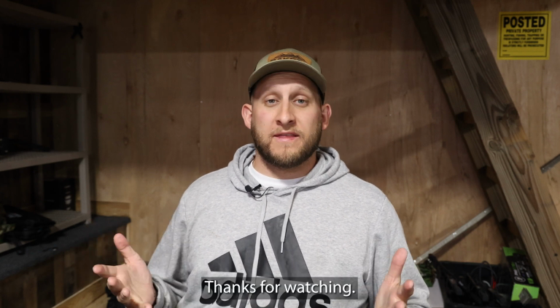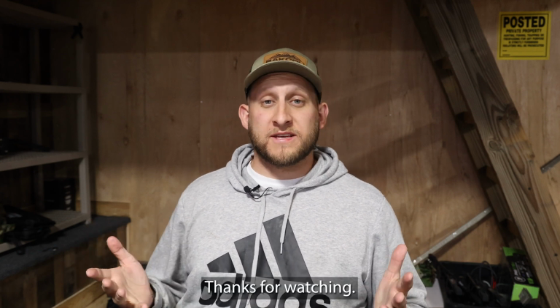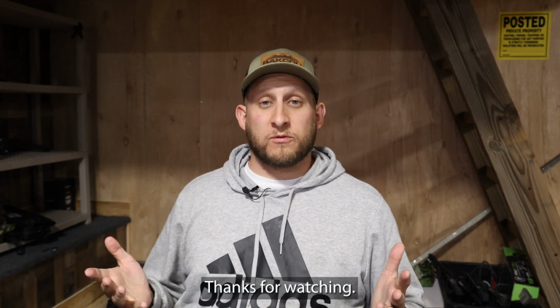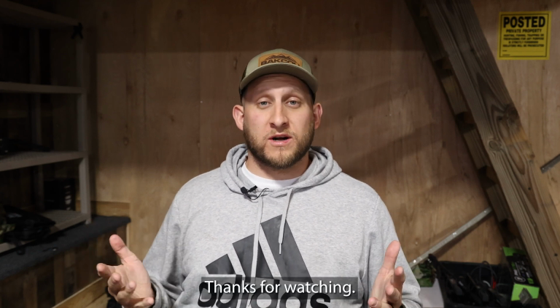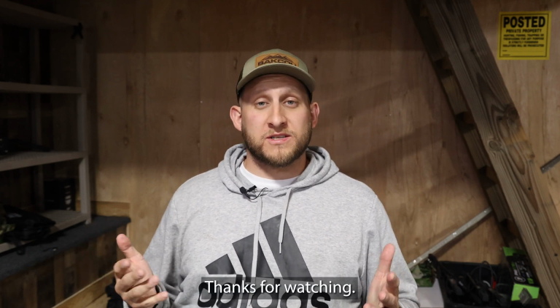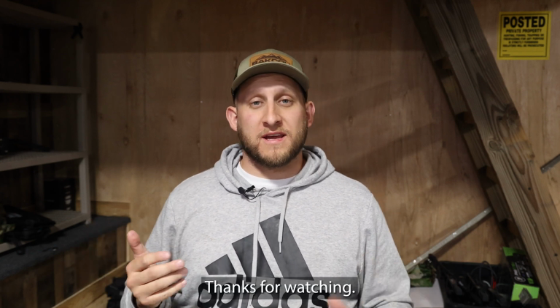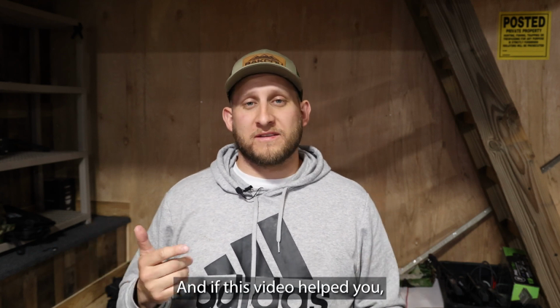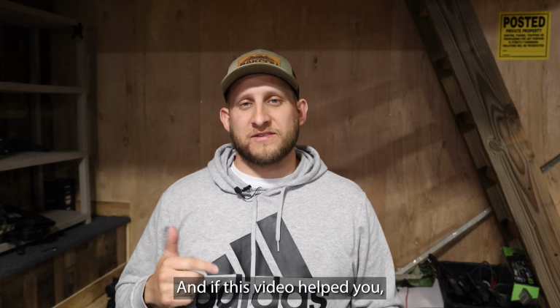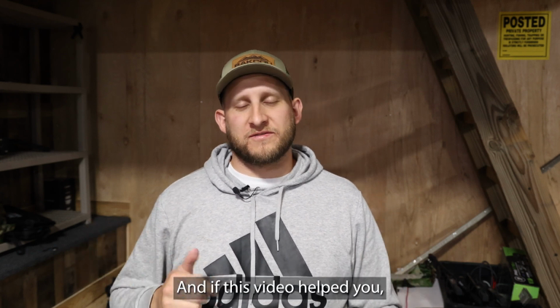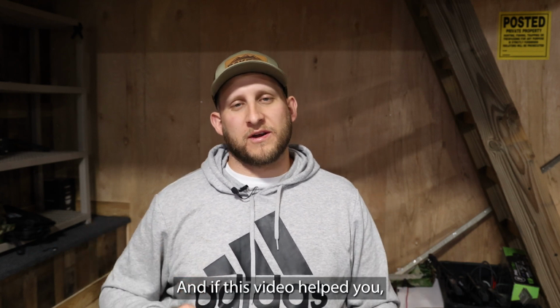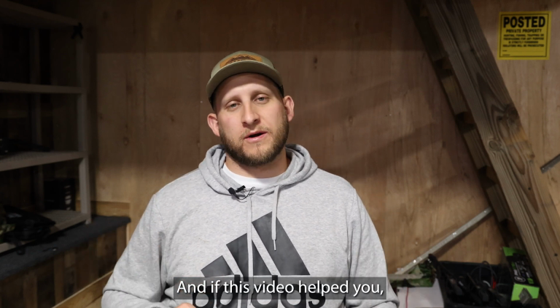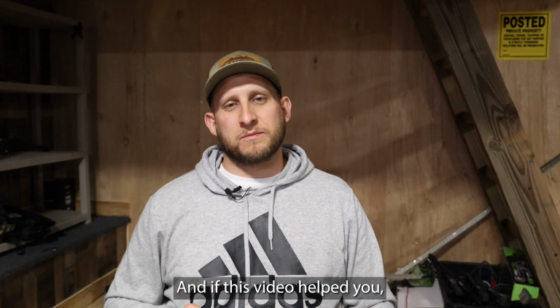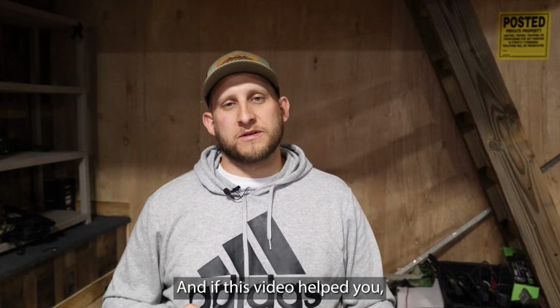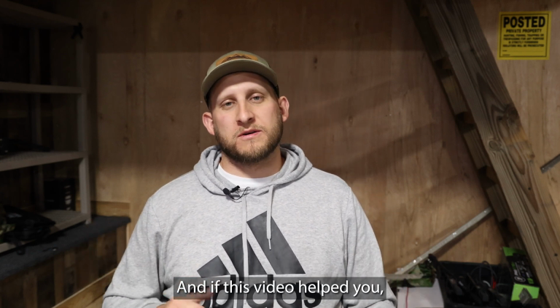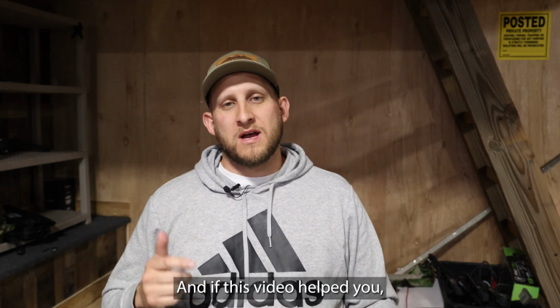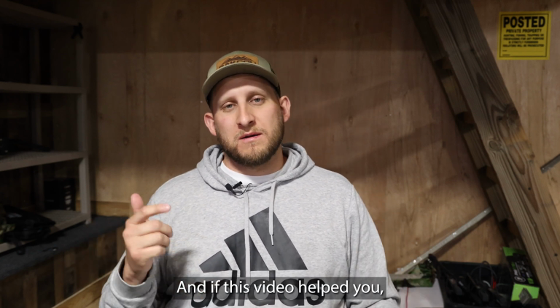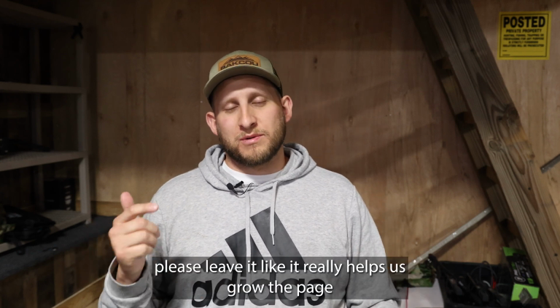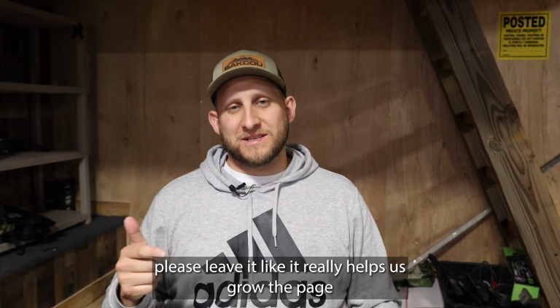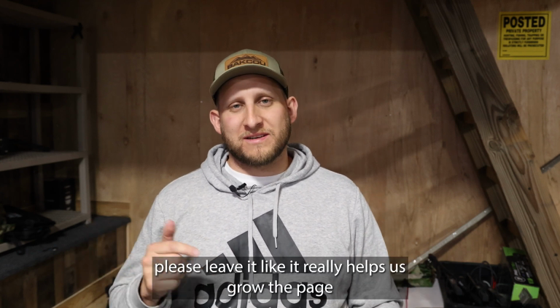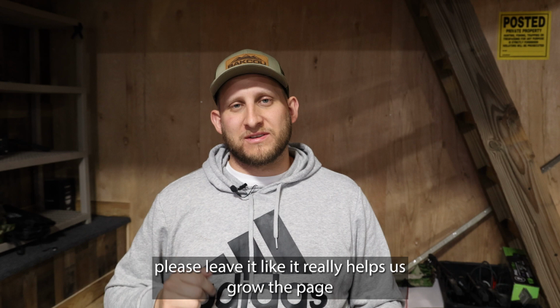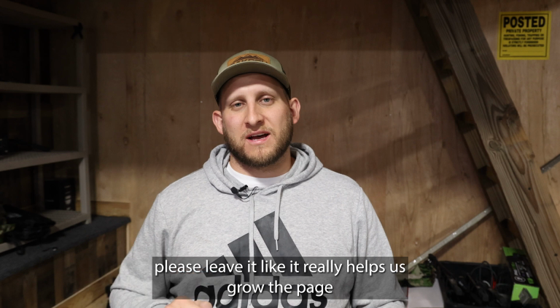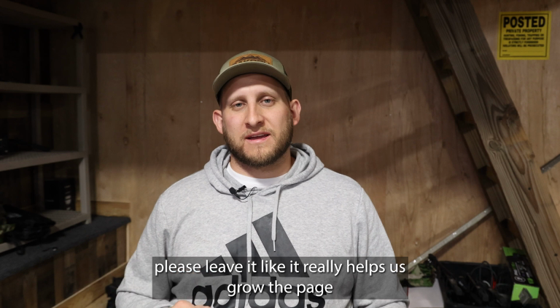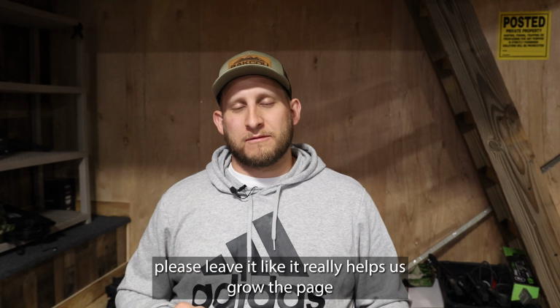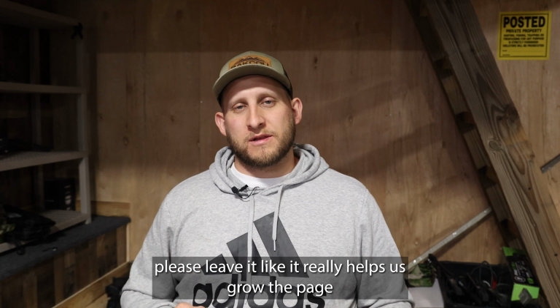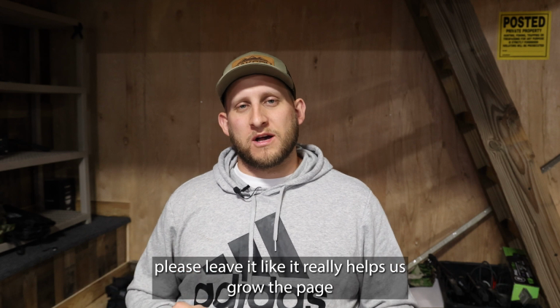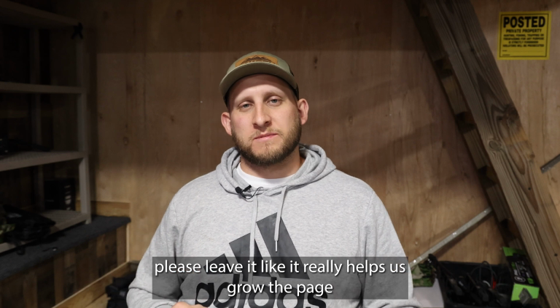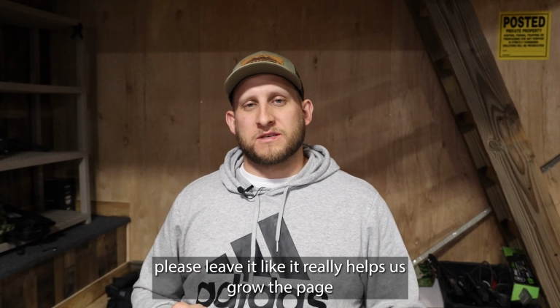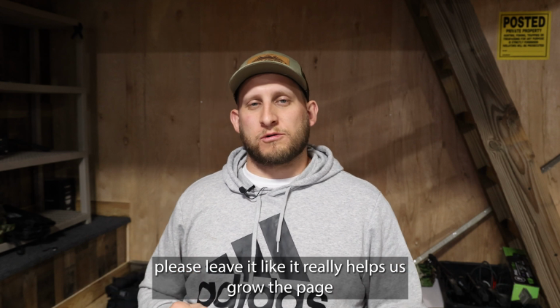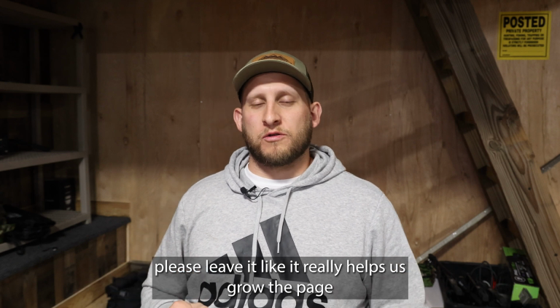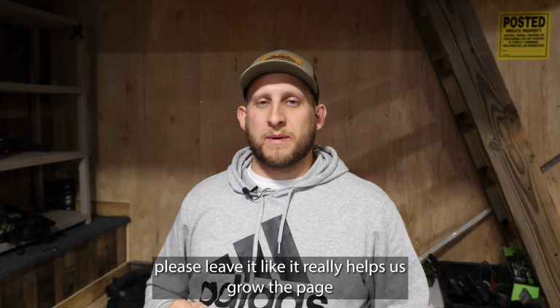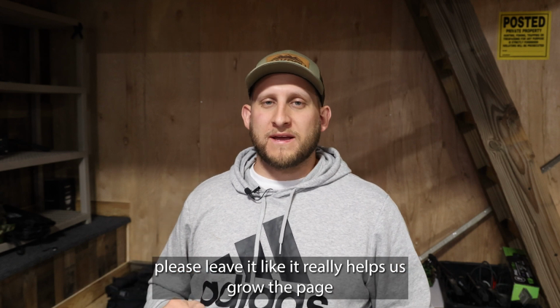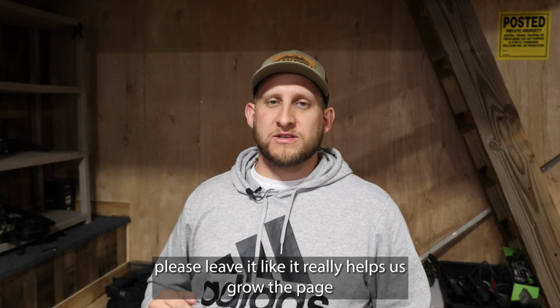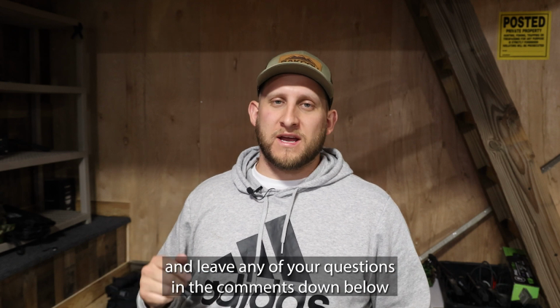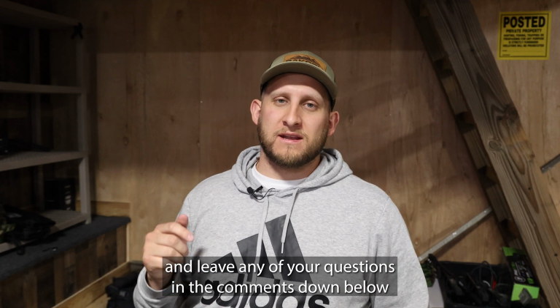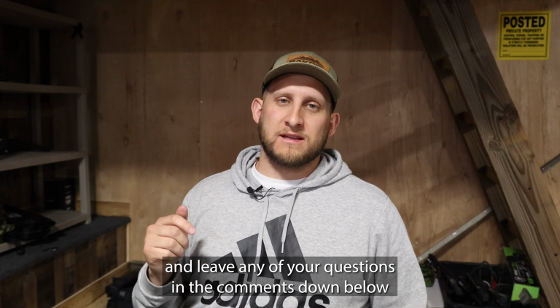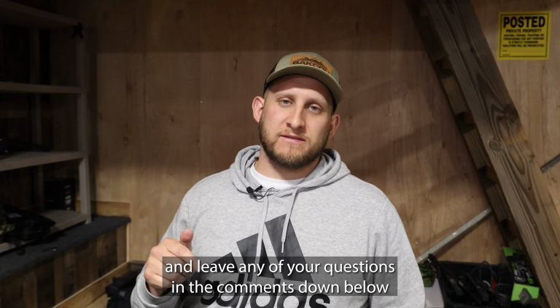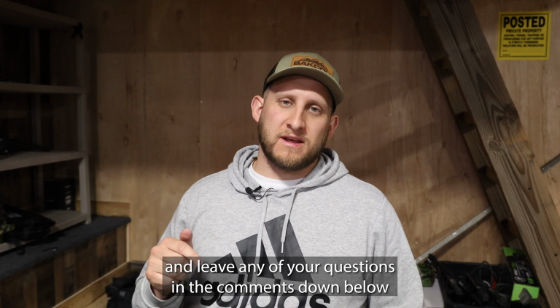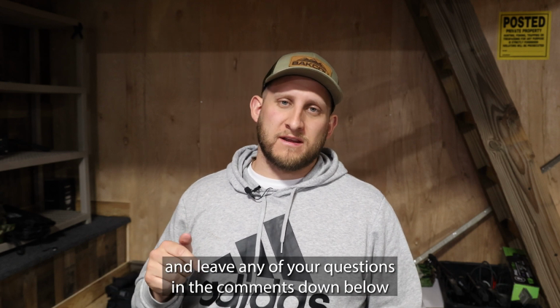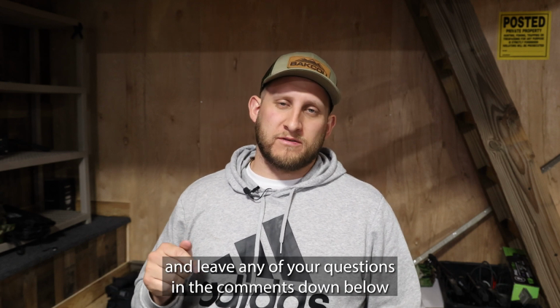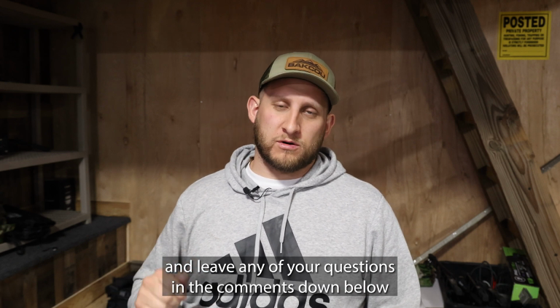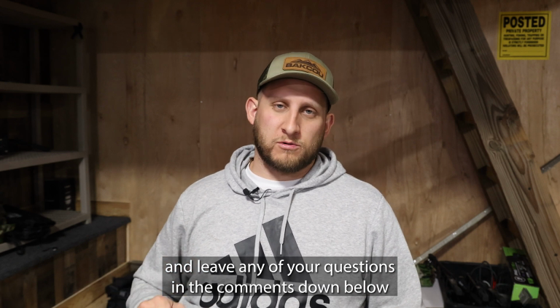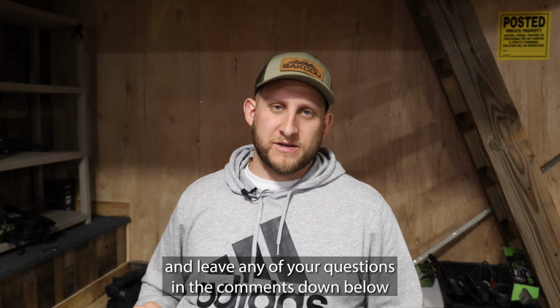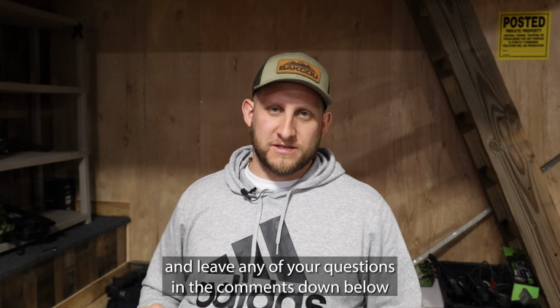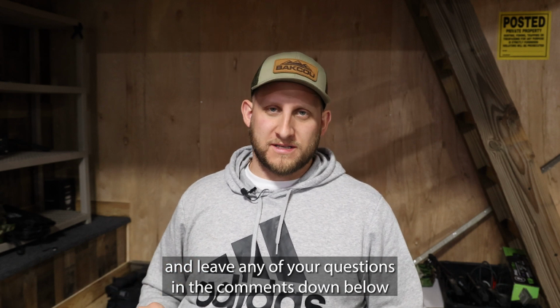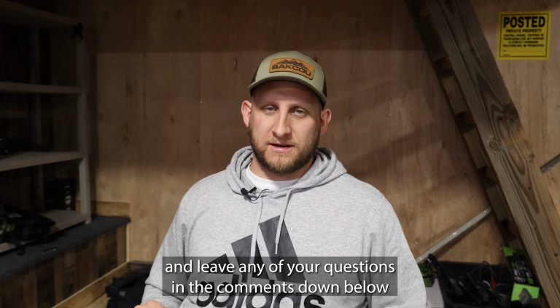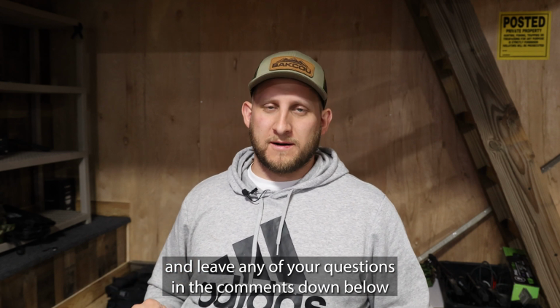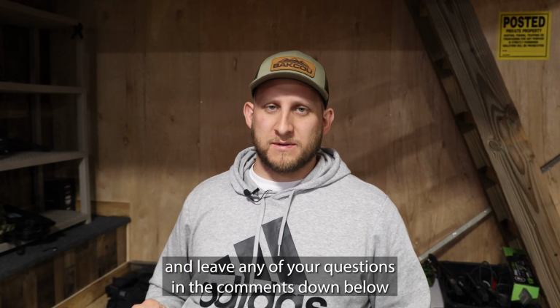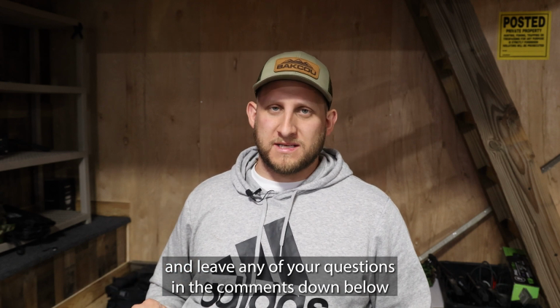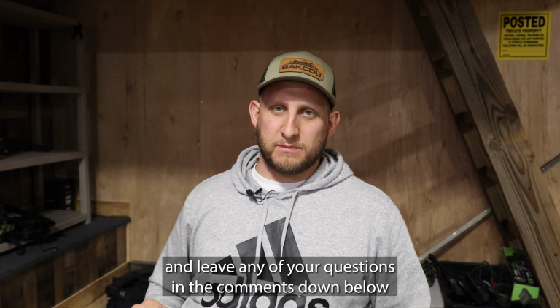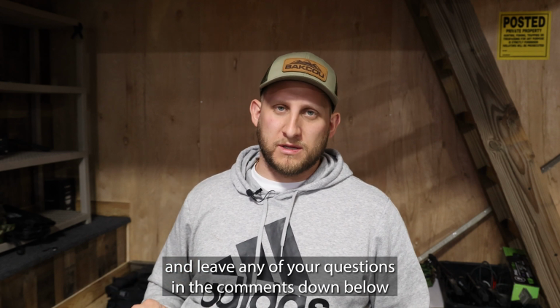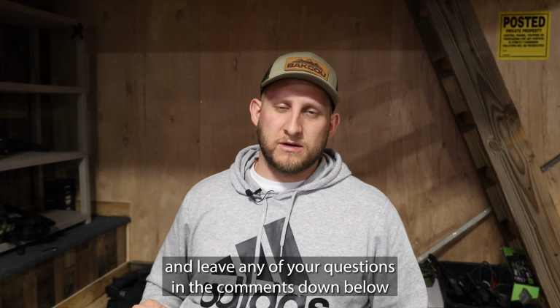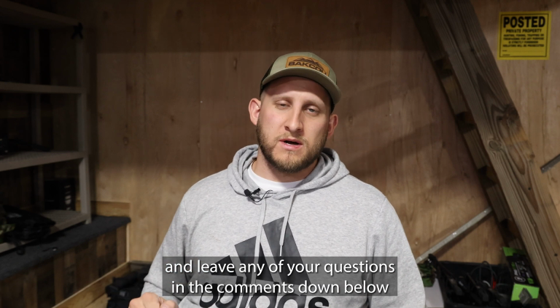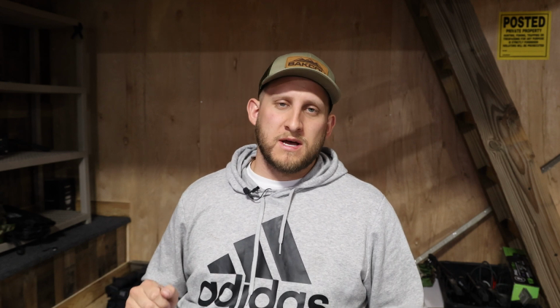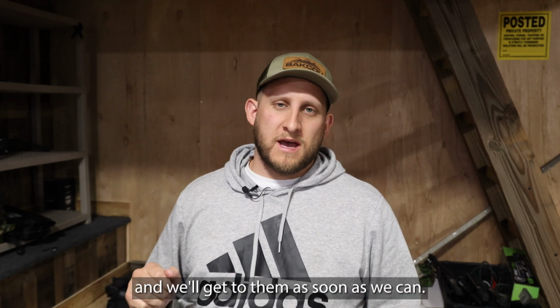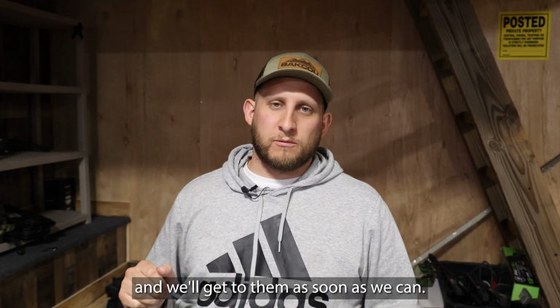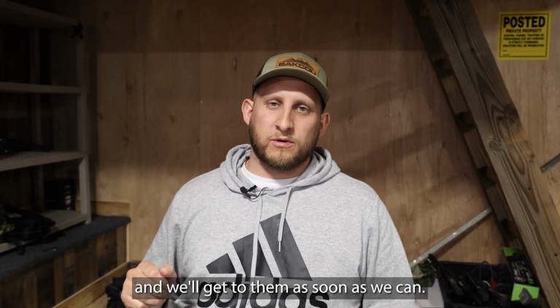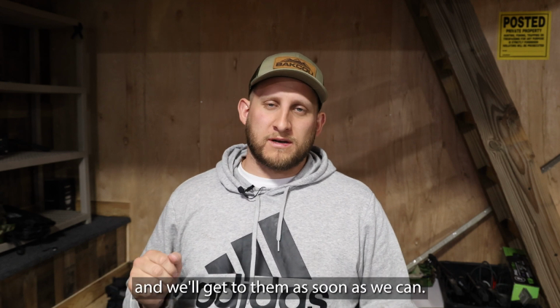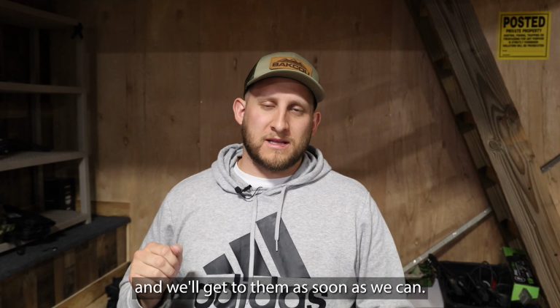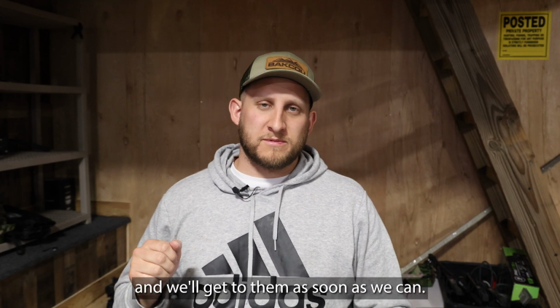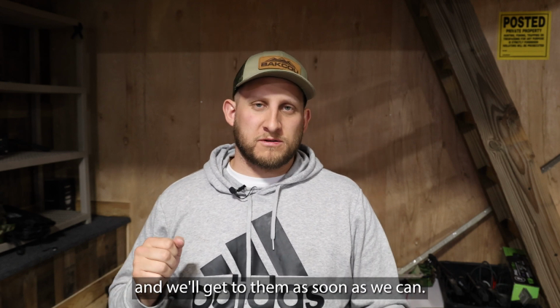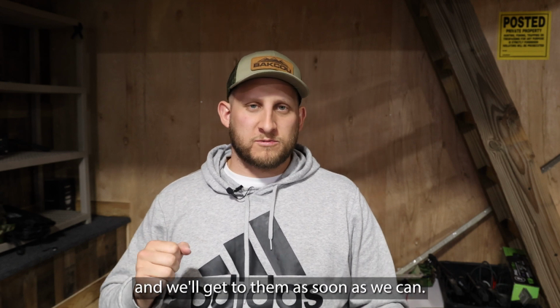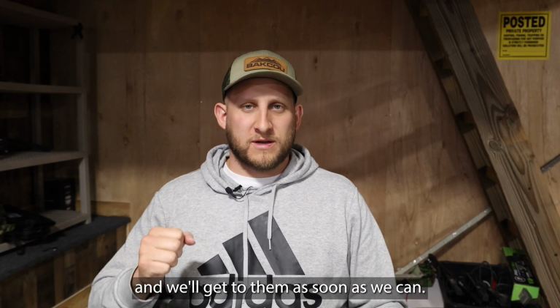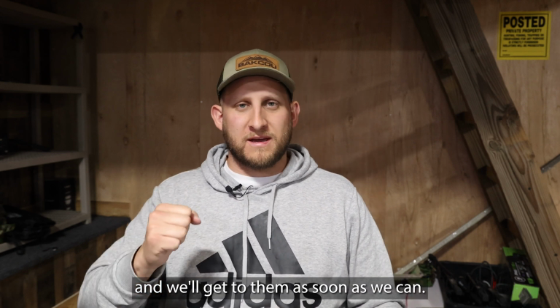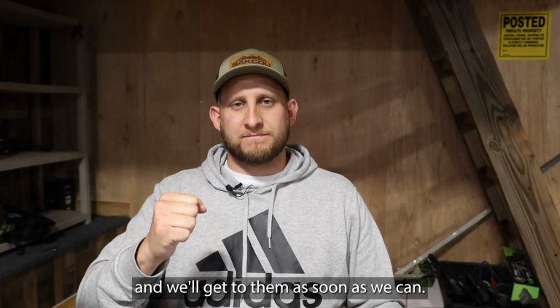Thanks for watching. If this video helped you, please leave a like — it really helps us grow the page — and leave any of your questions in the comments down below and we'll get to them as soon as we can.